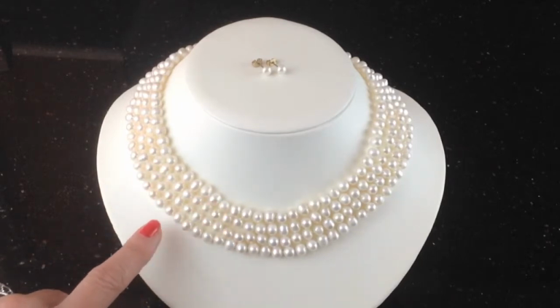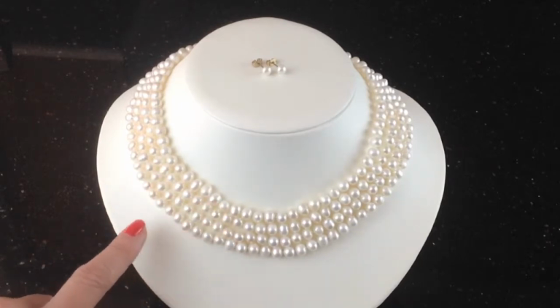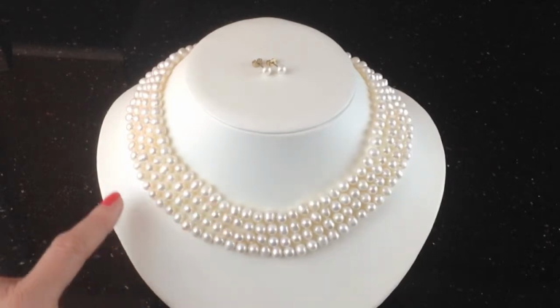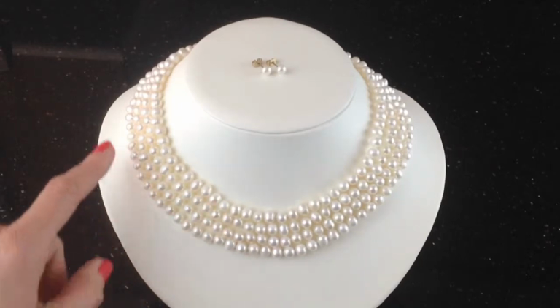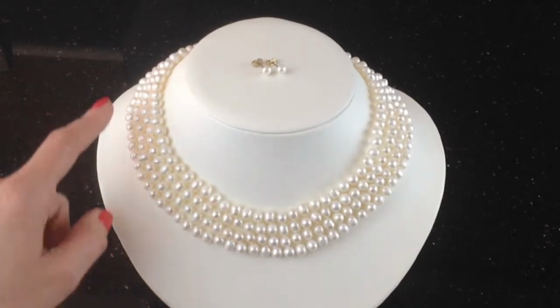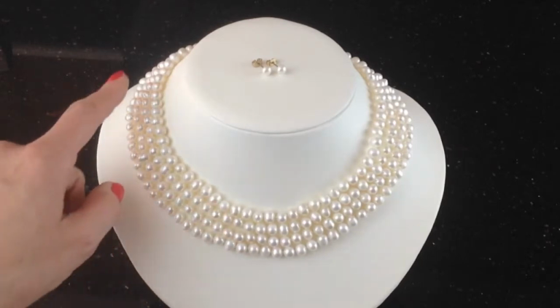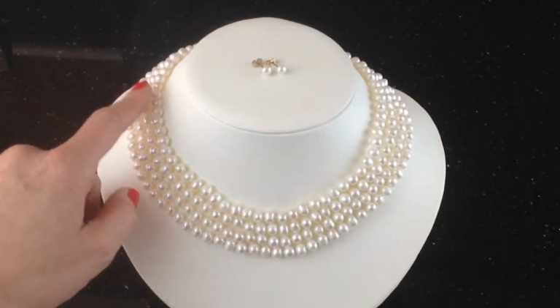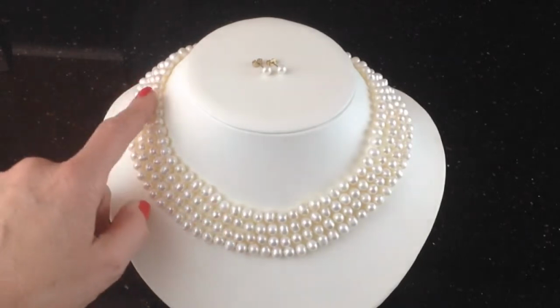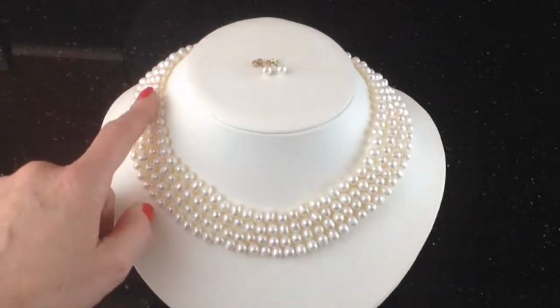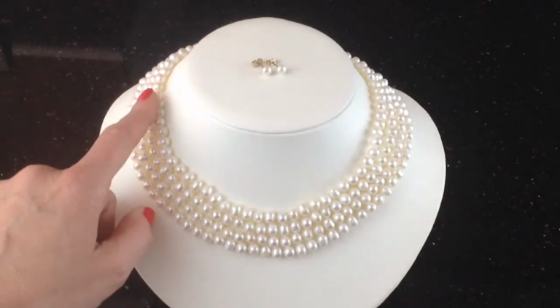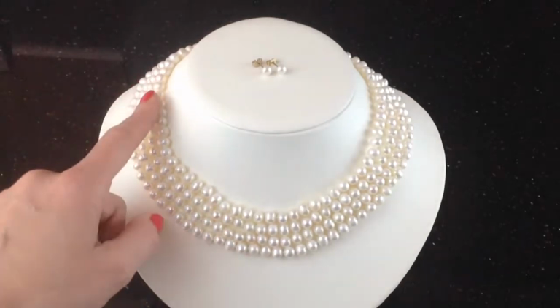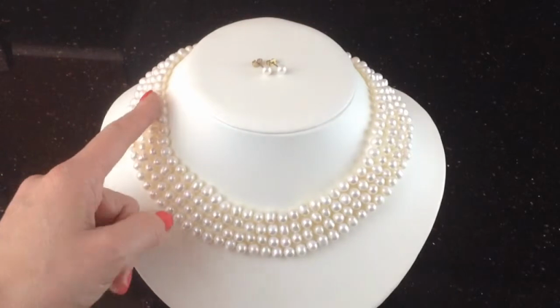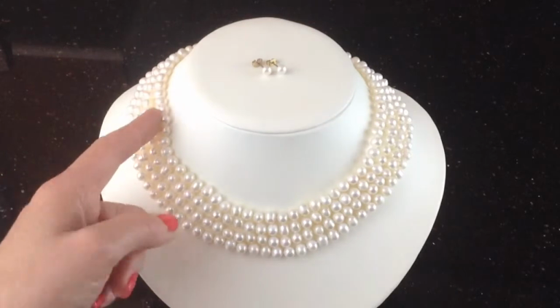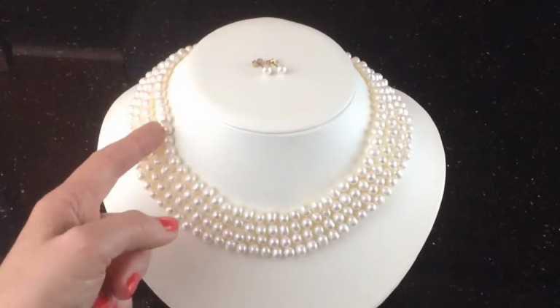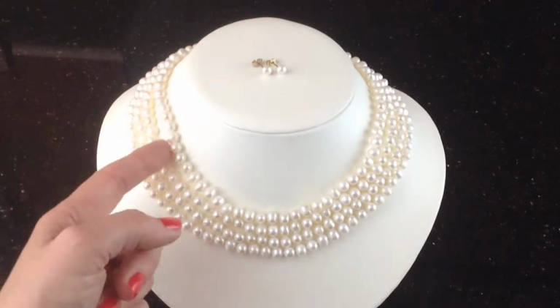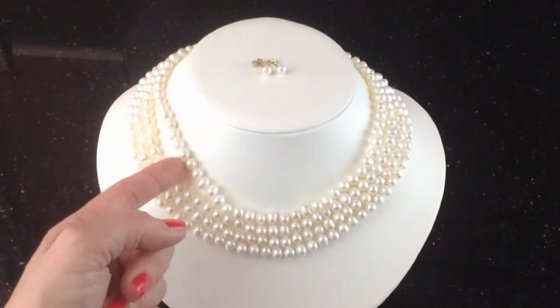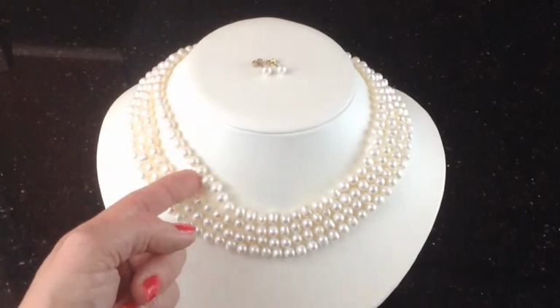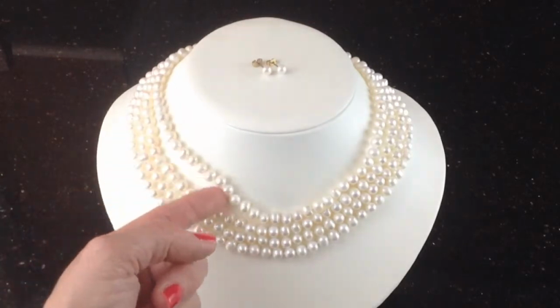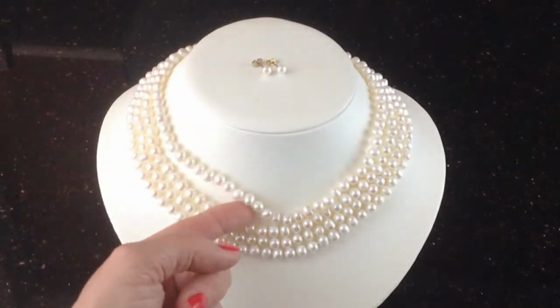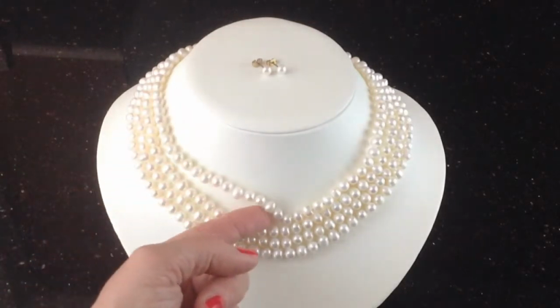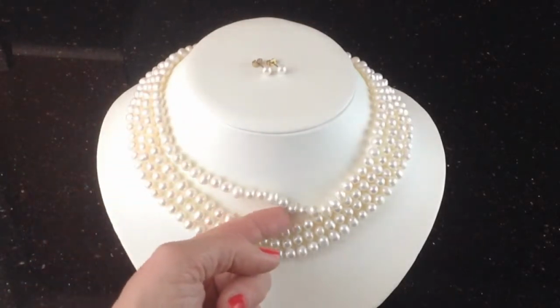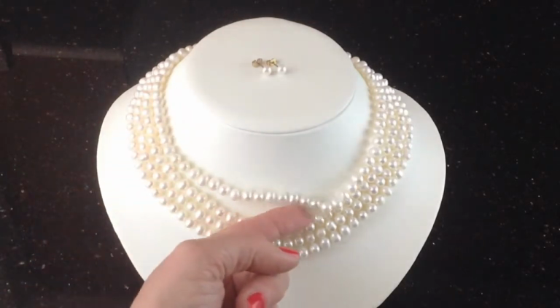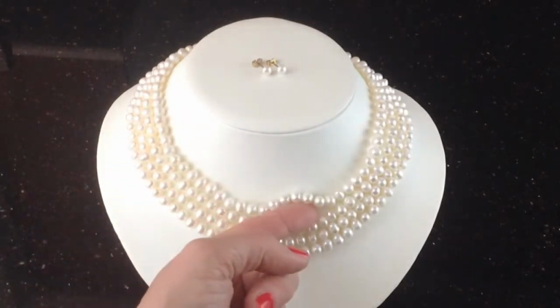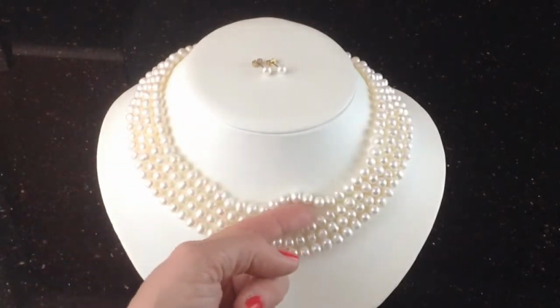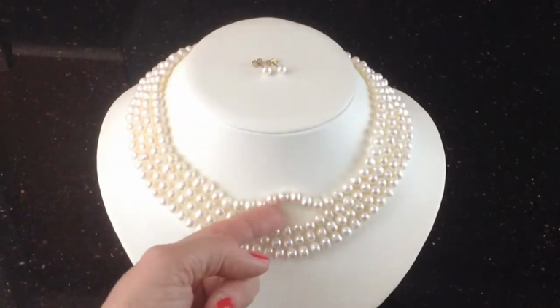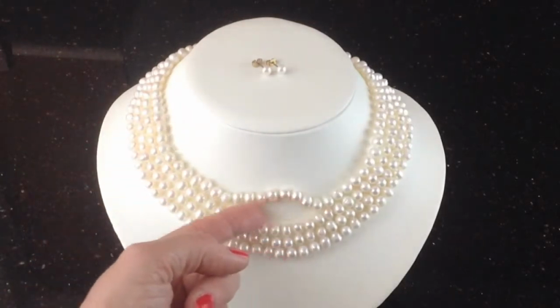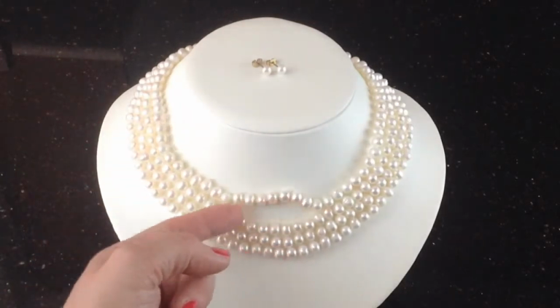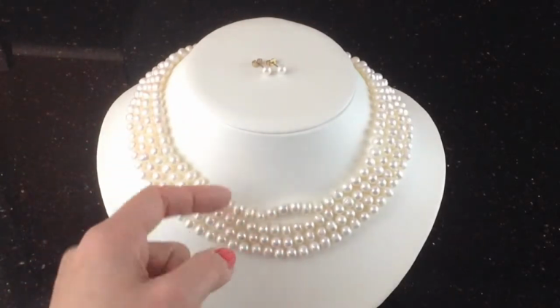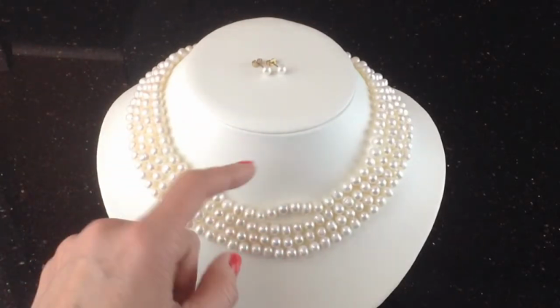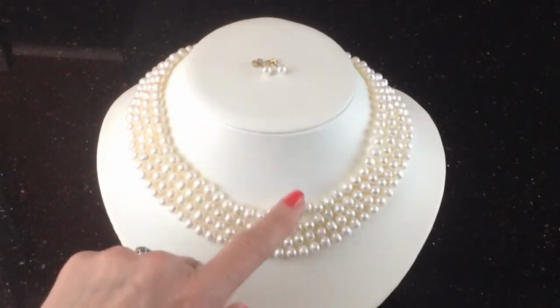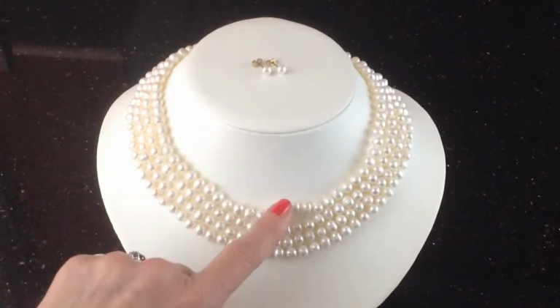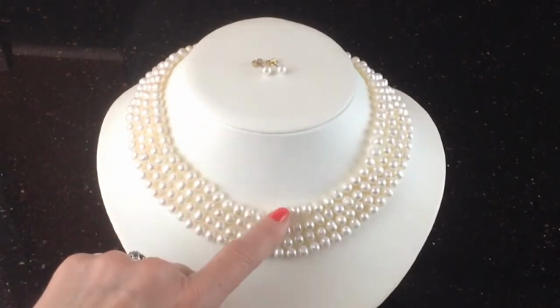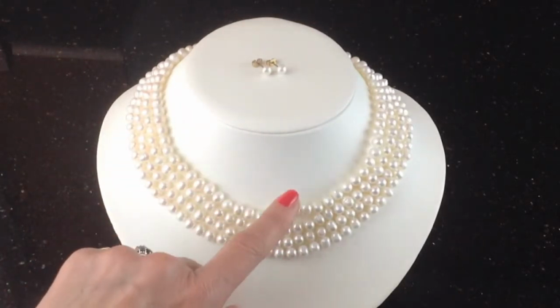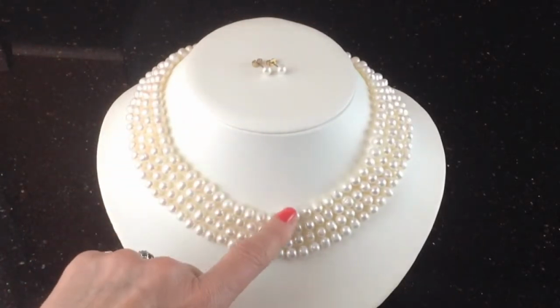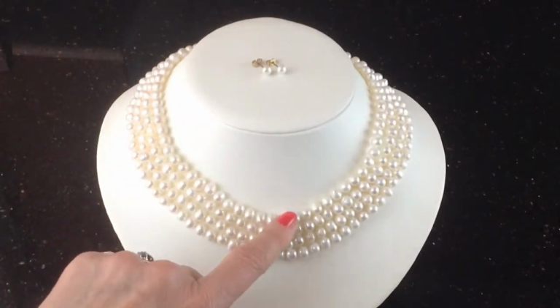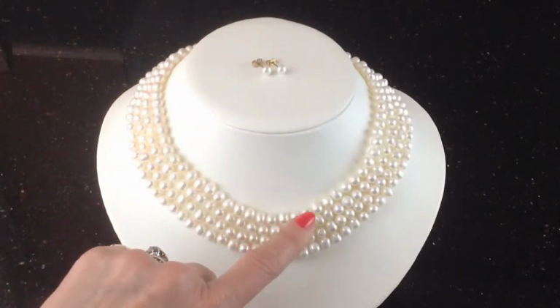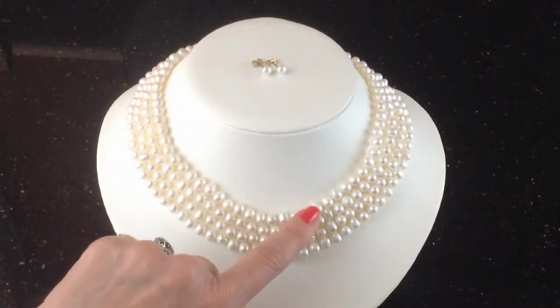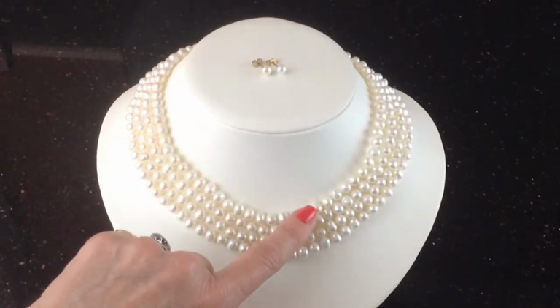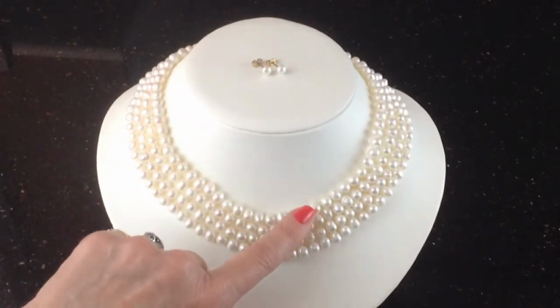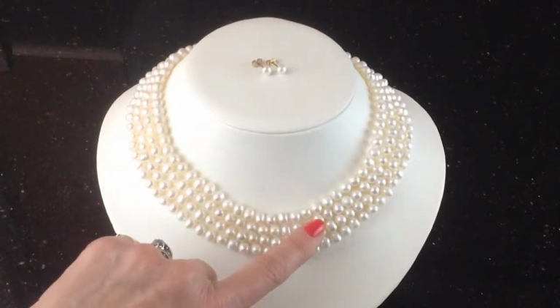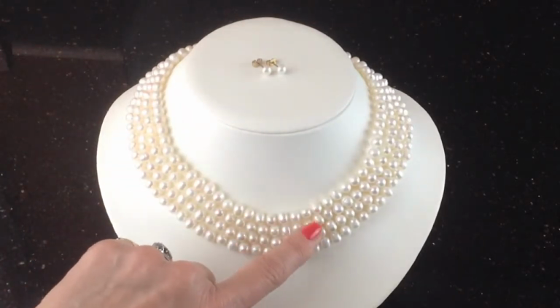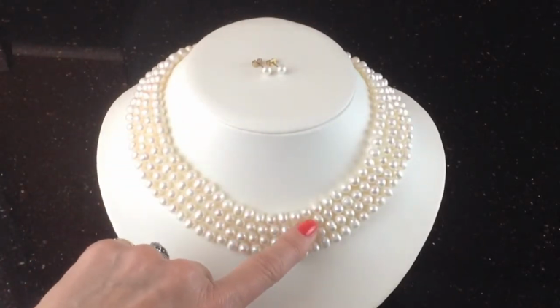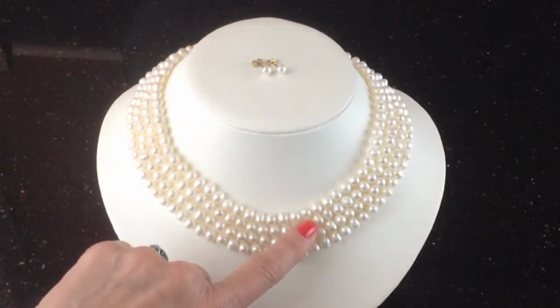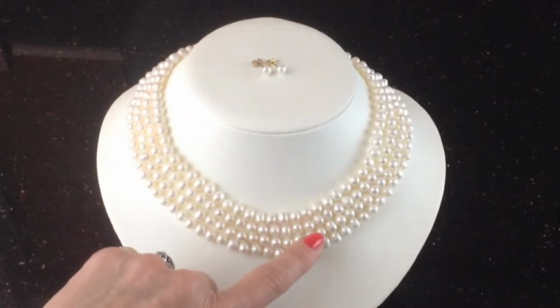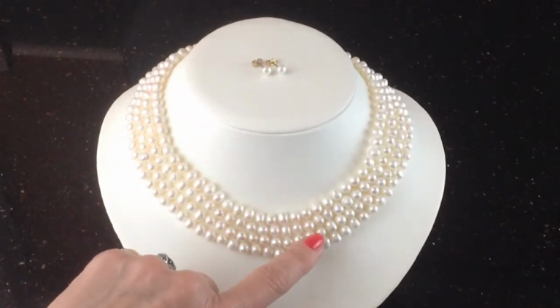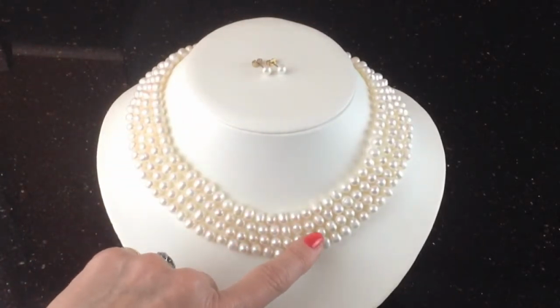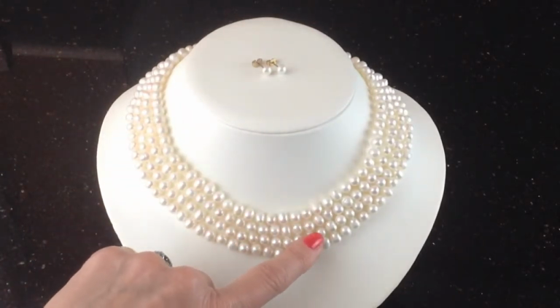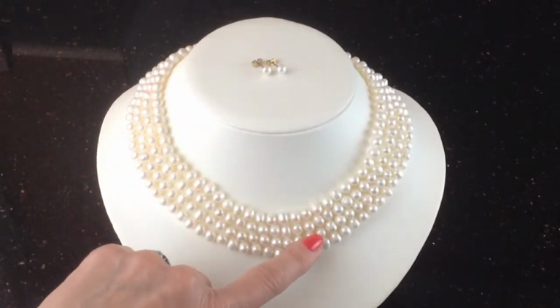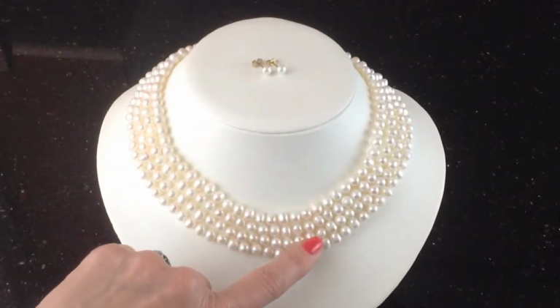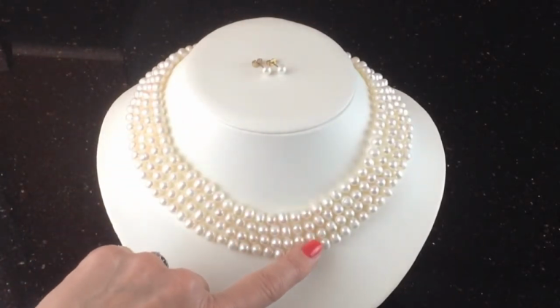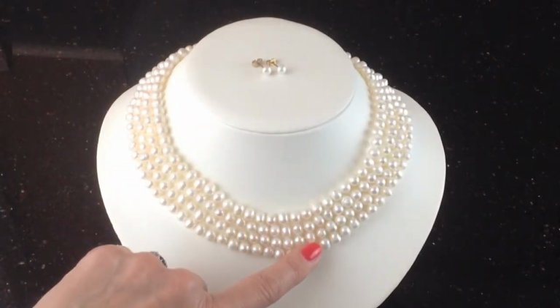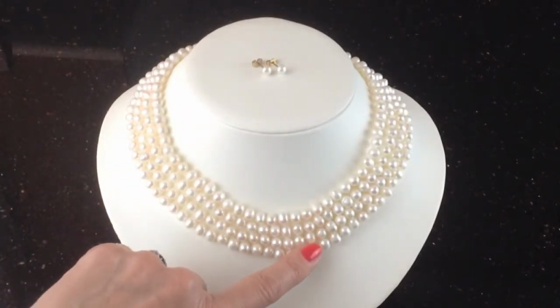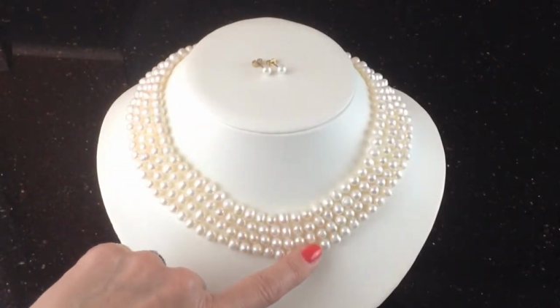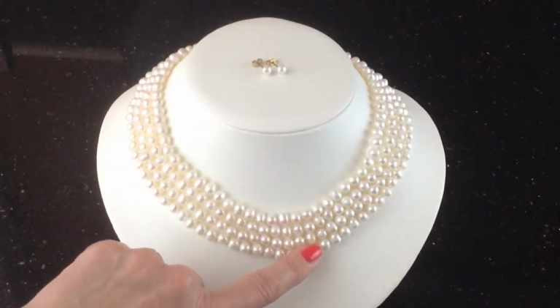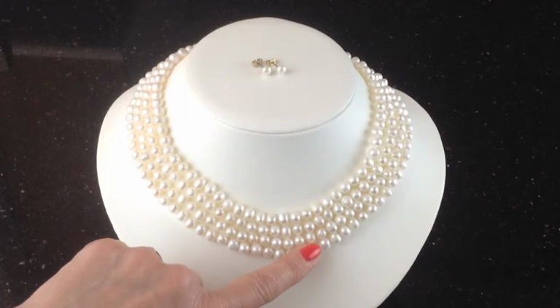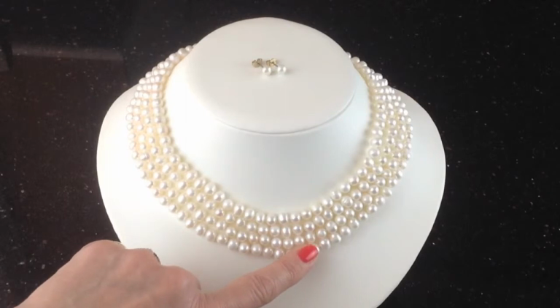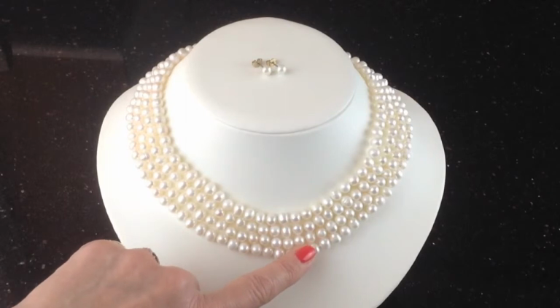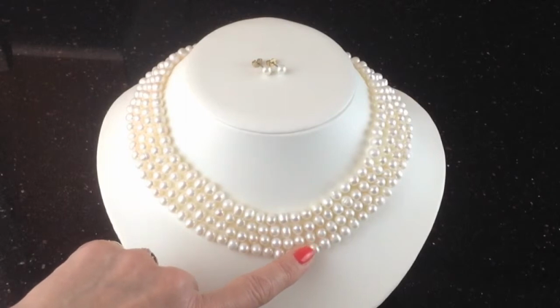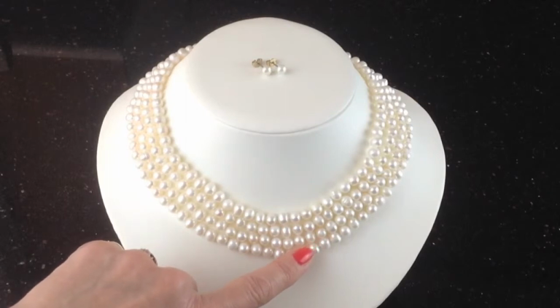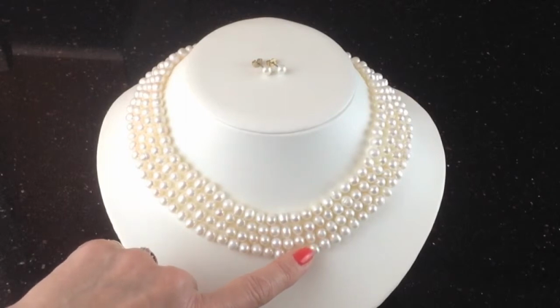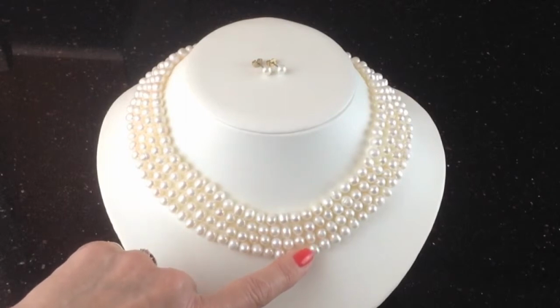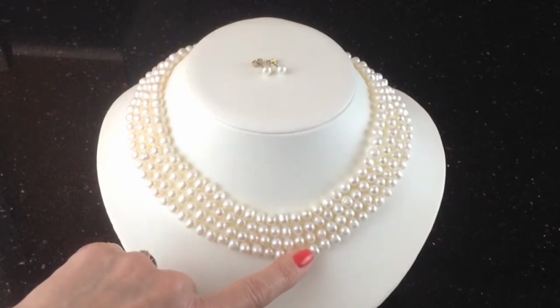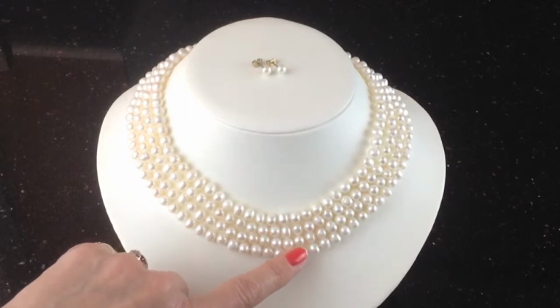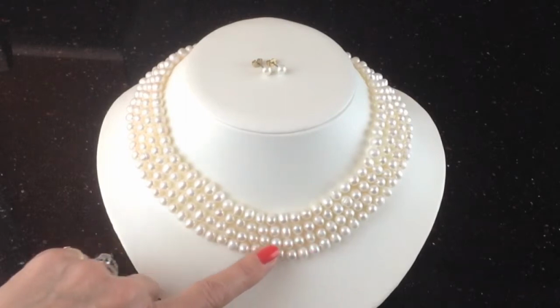Now what you need to know is the length of this necklace. There are four rows: 18, 19, 20, and 21 inches long.